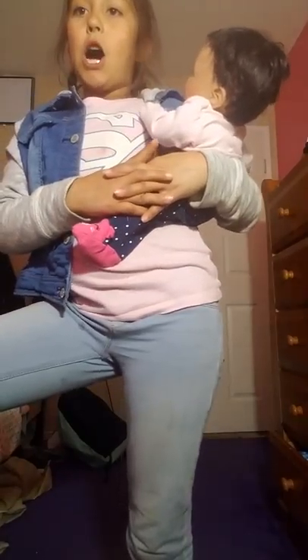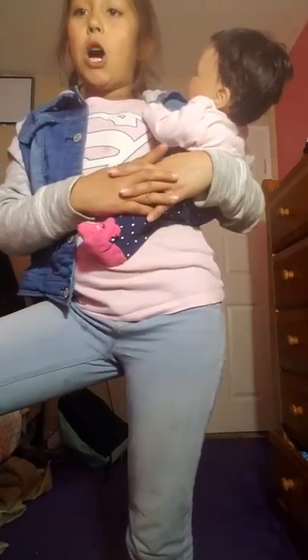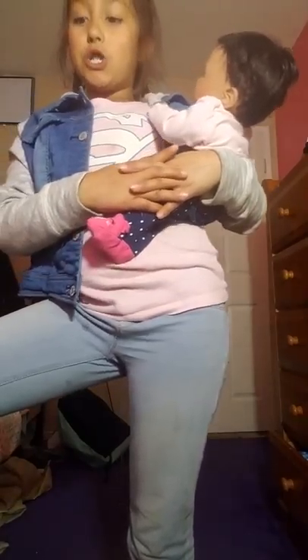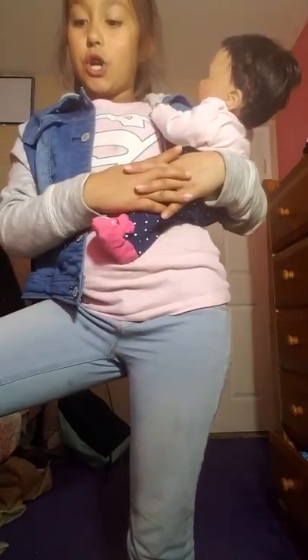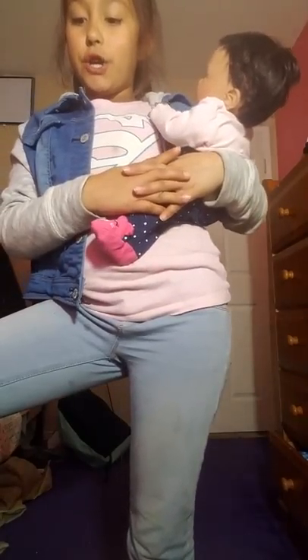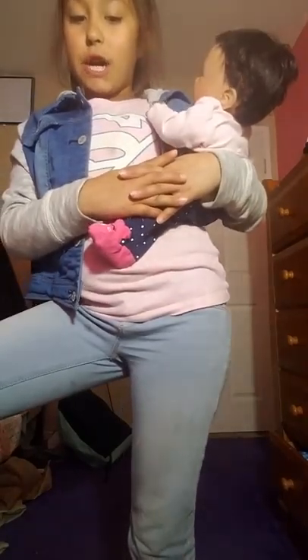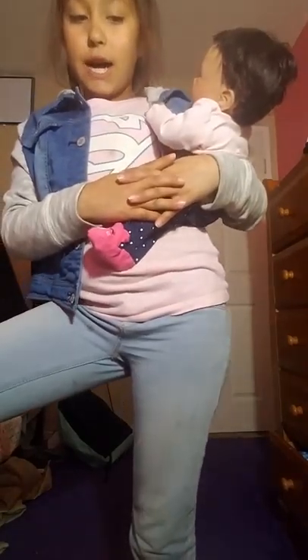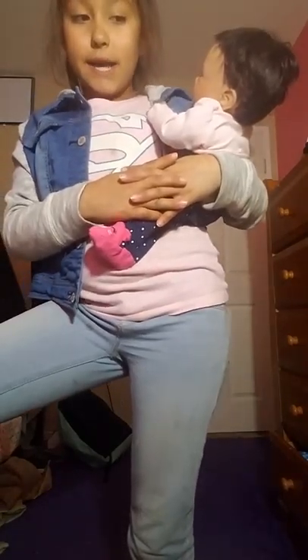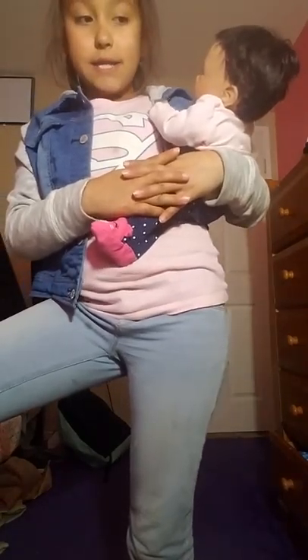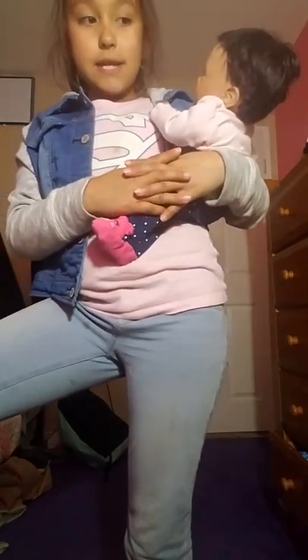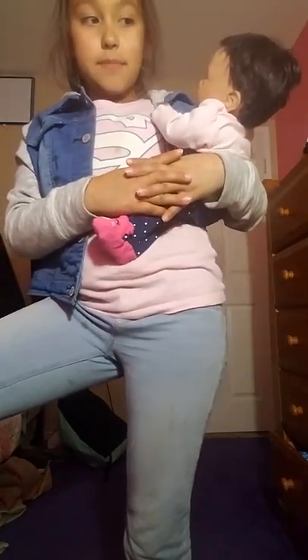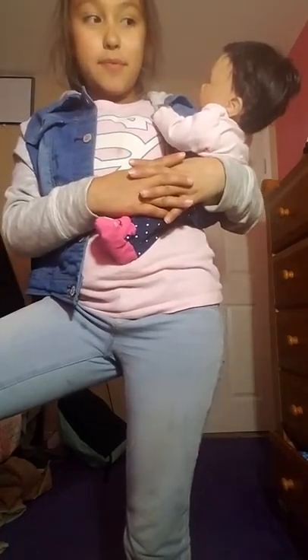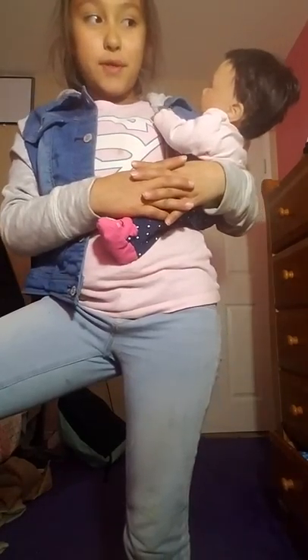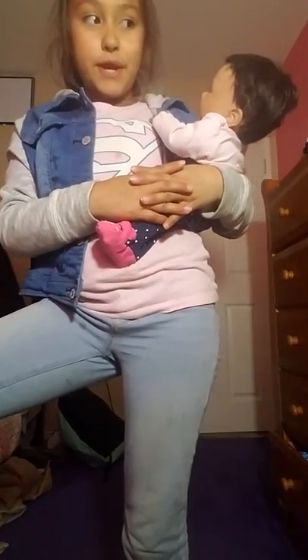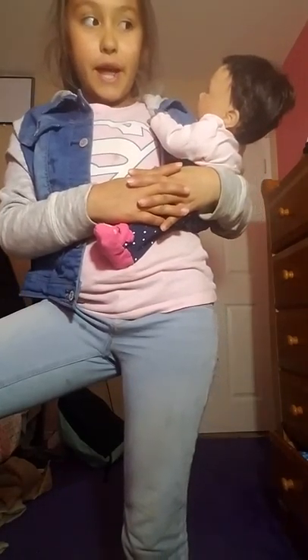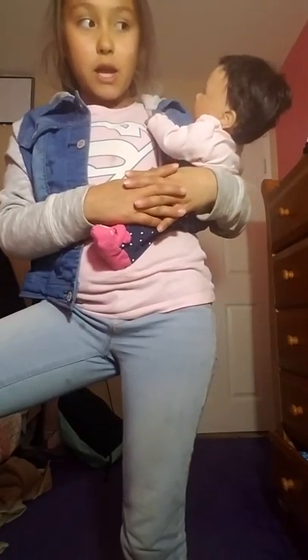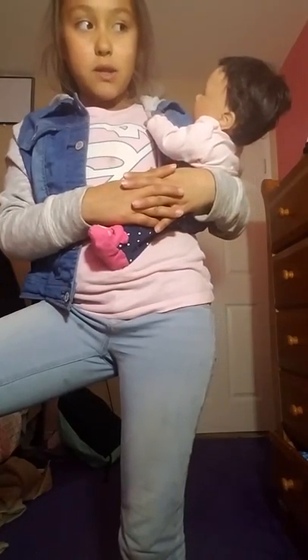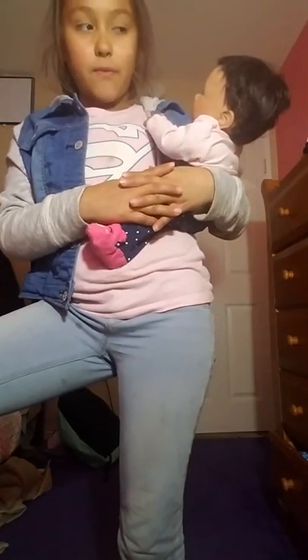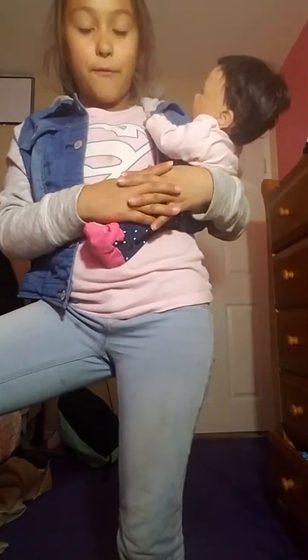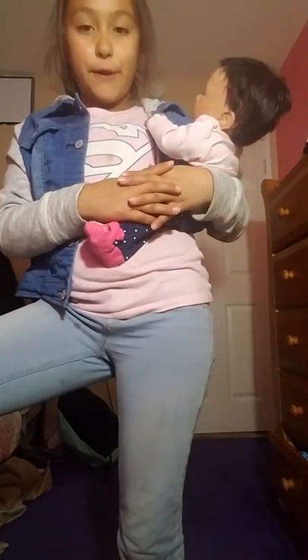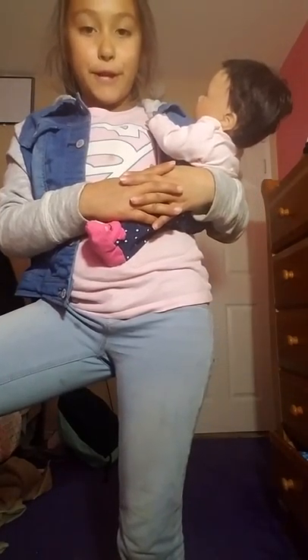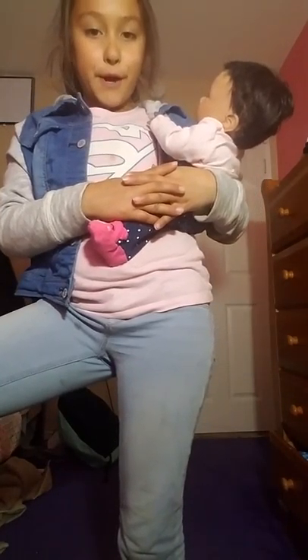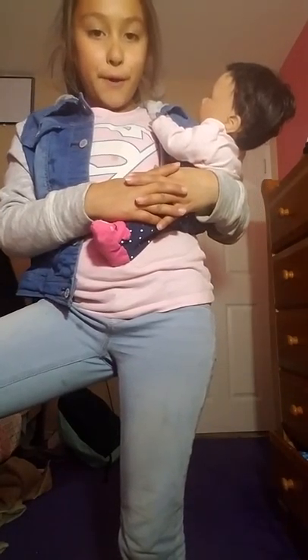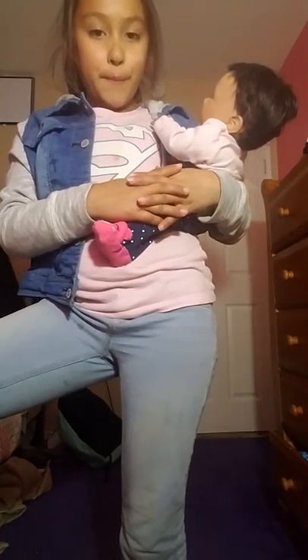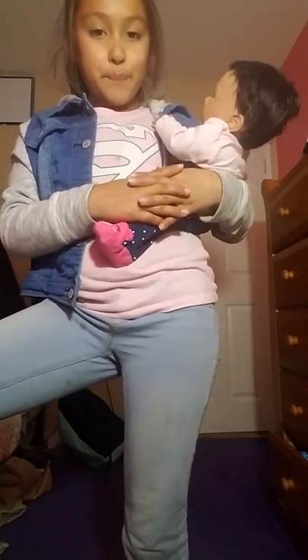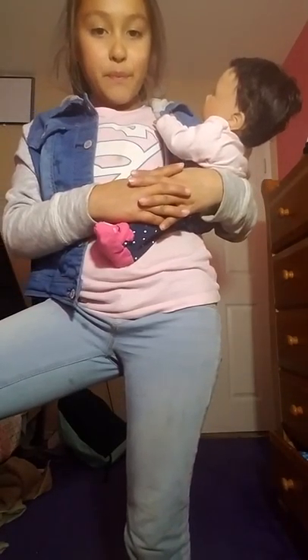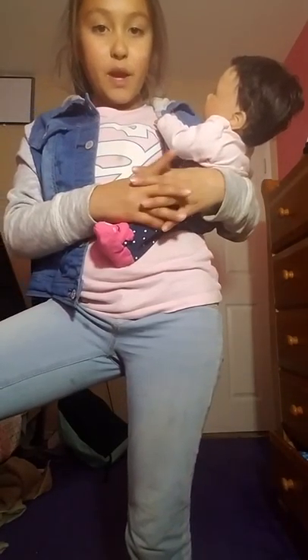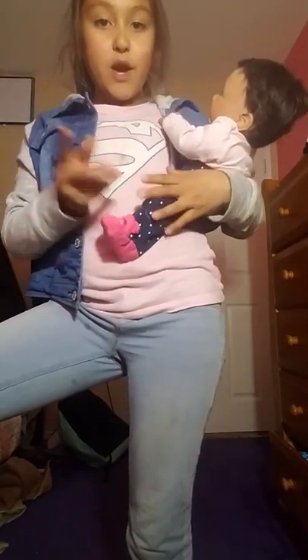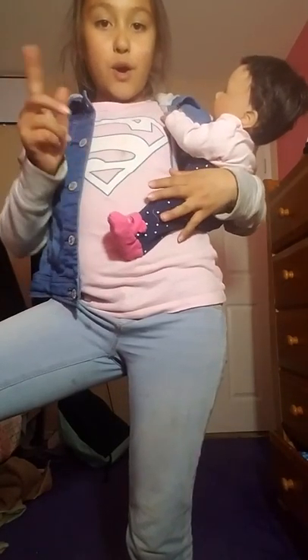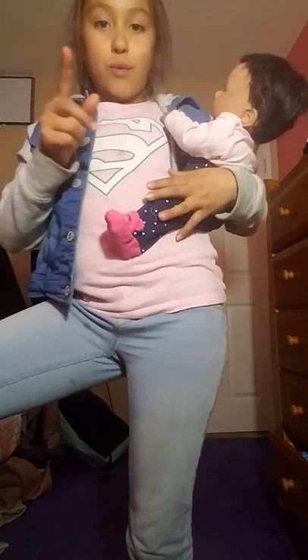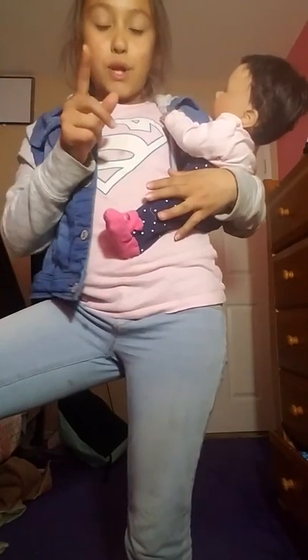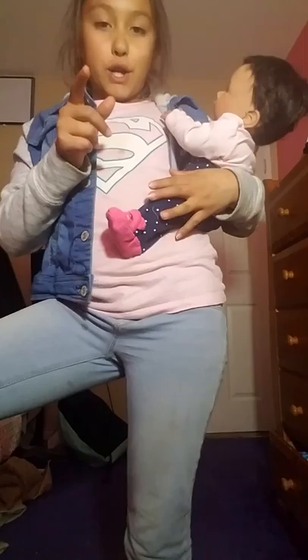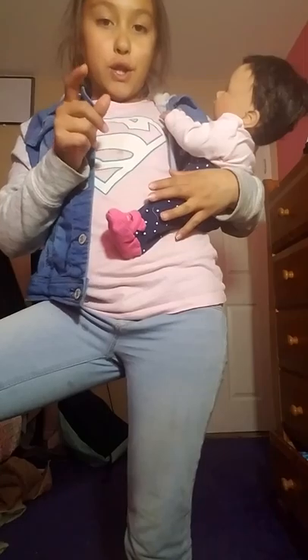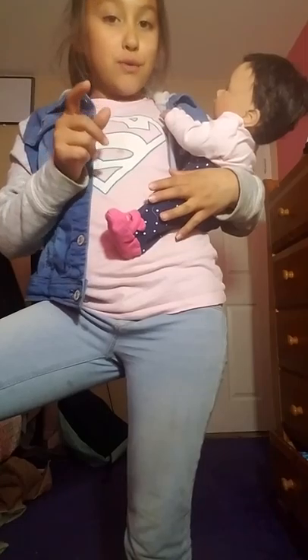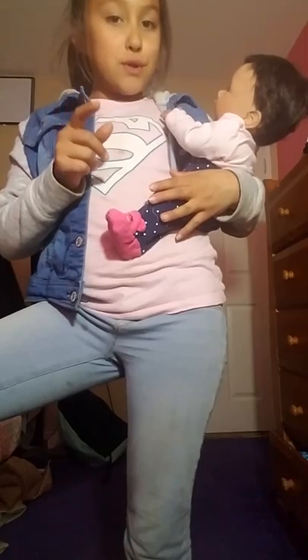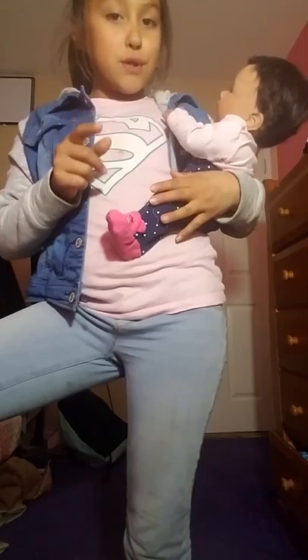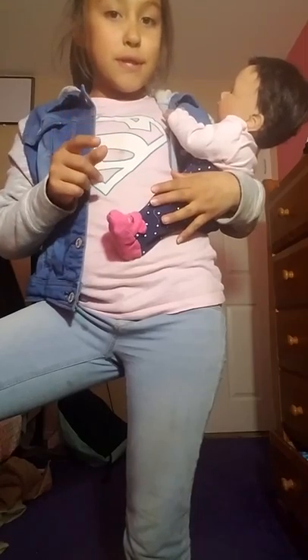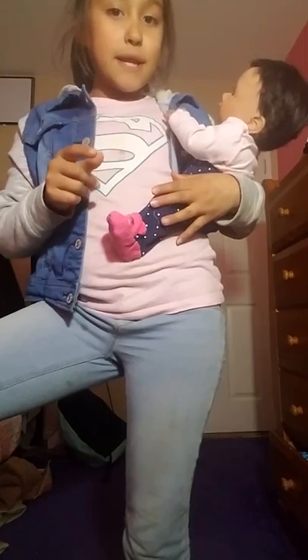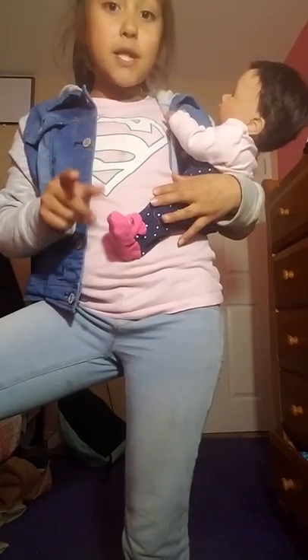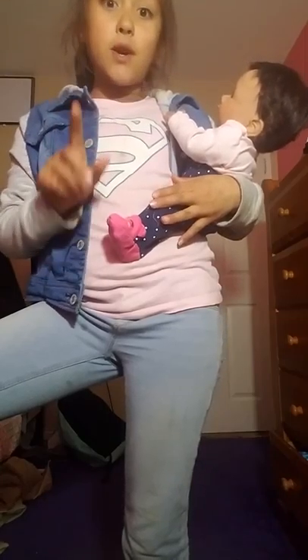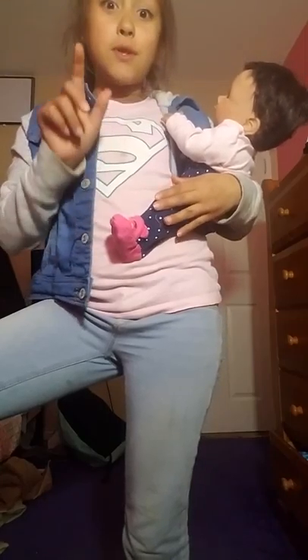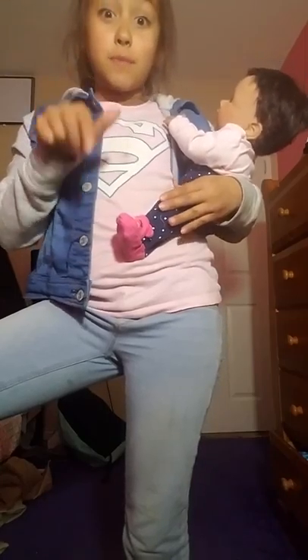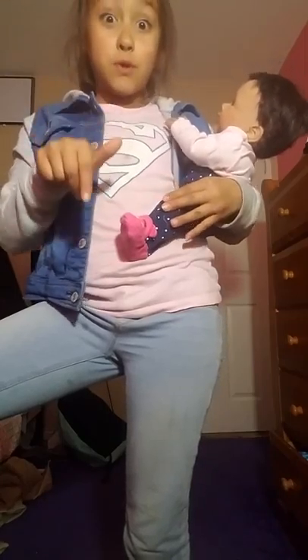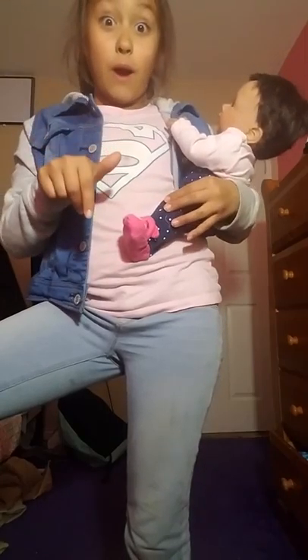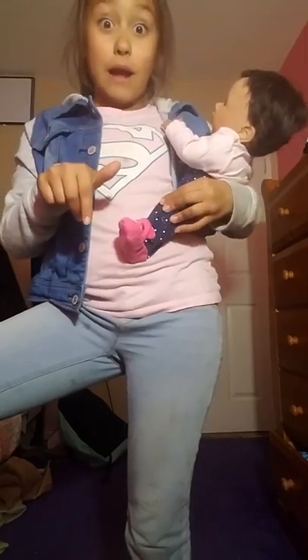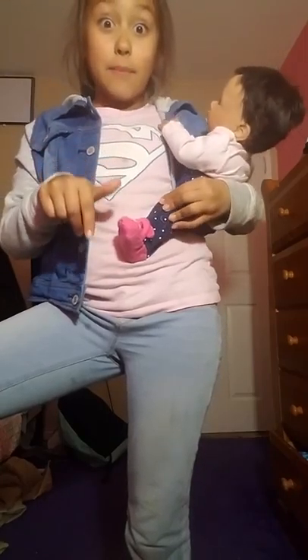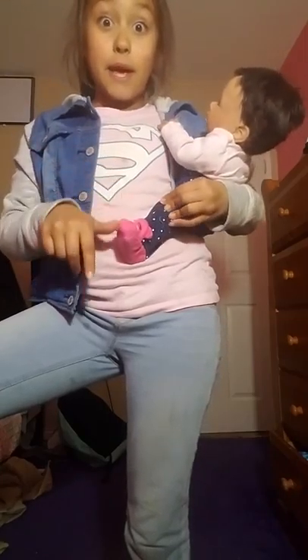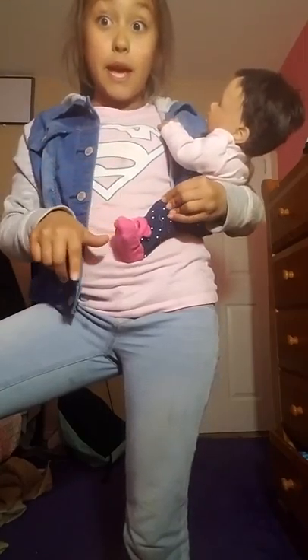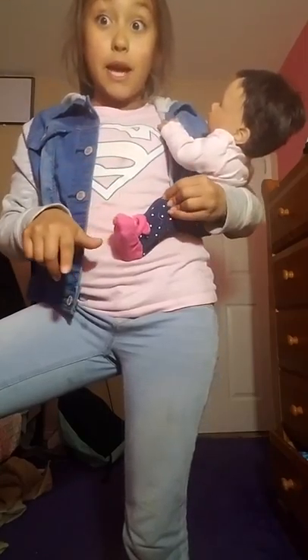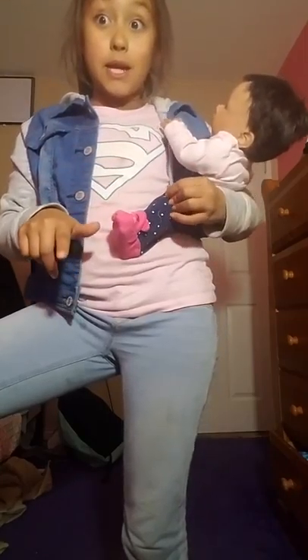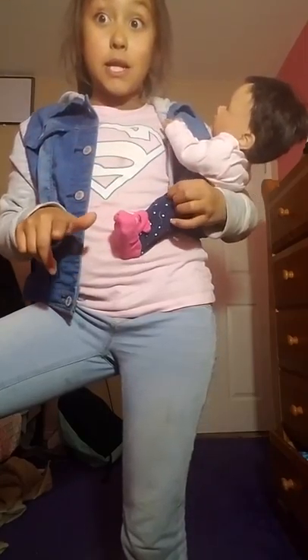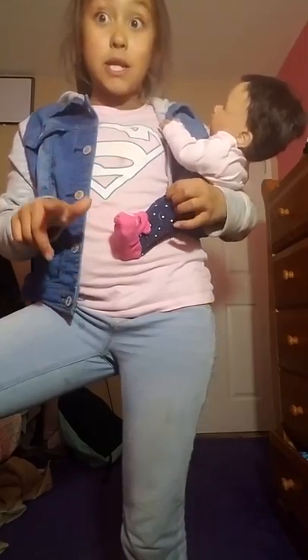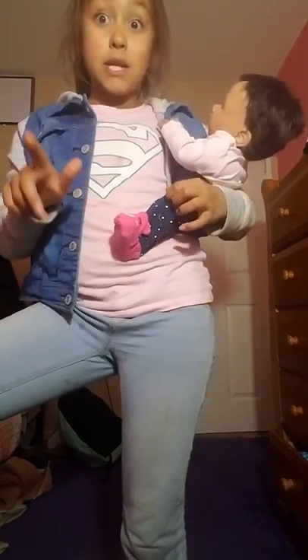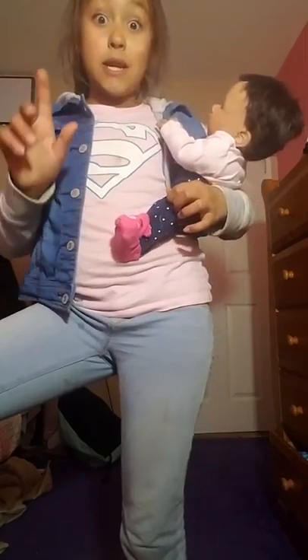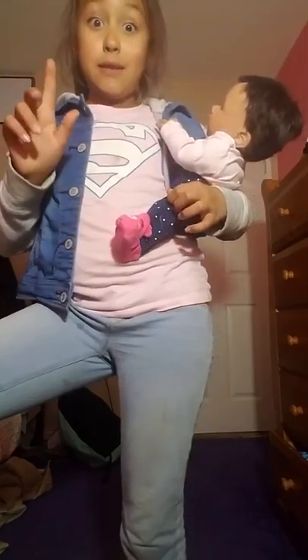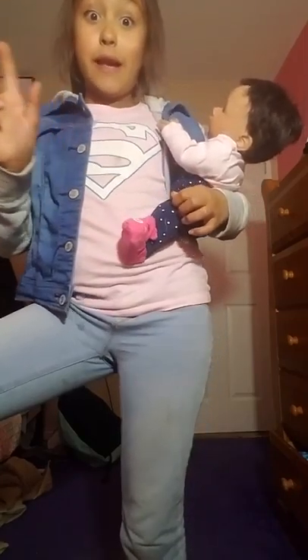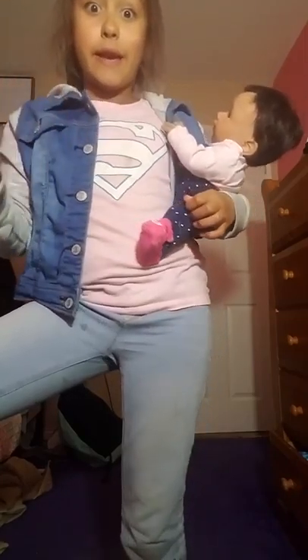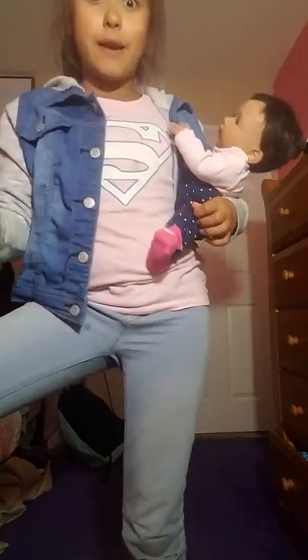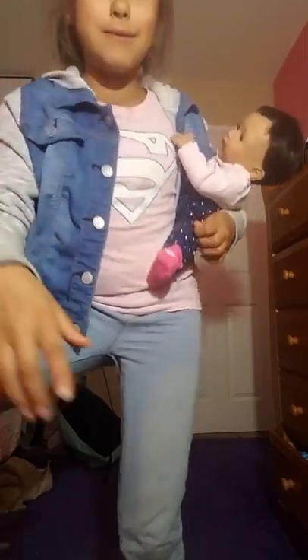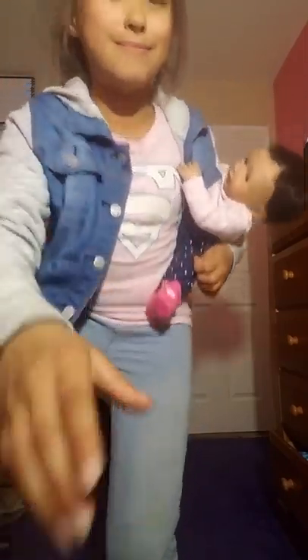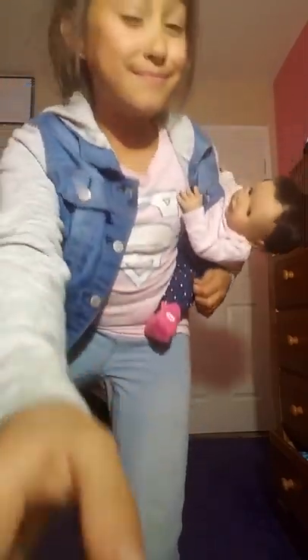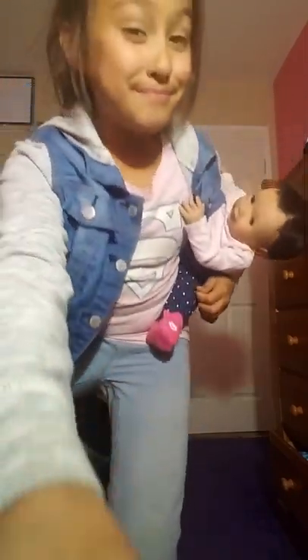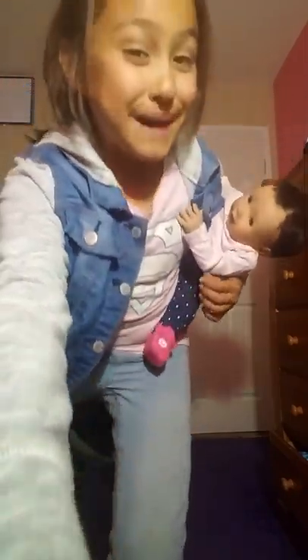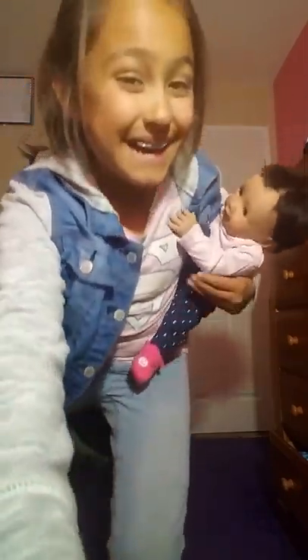I'll show you guys in the next video what her clothes look like. So, subscribe and like. Bye.